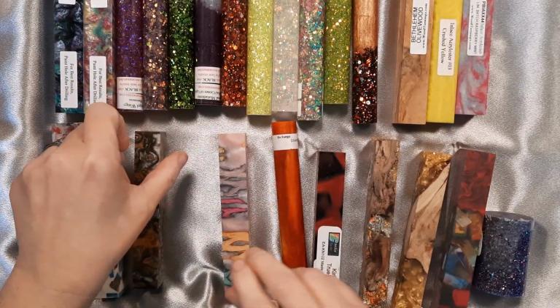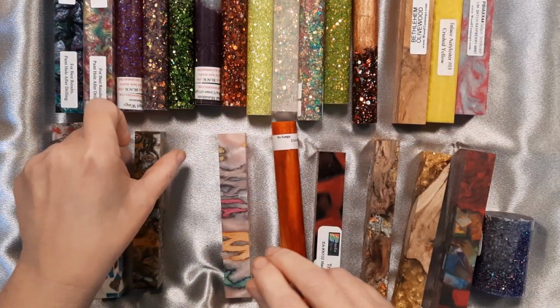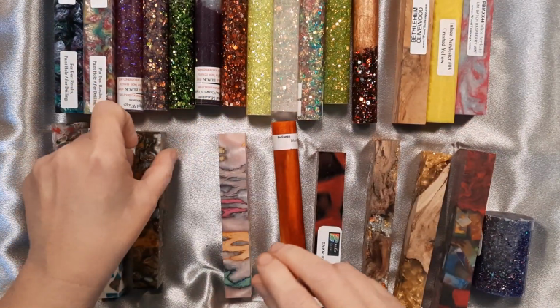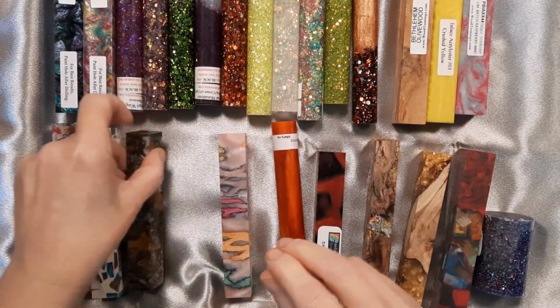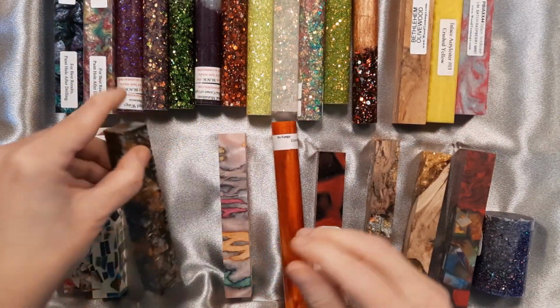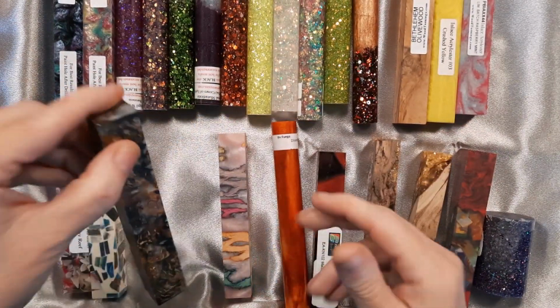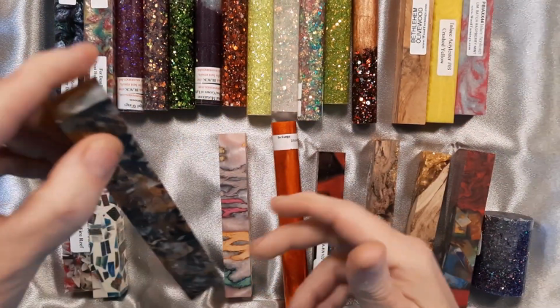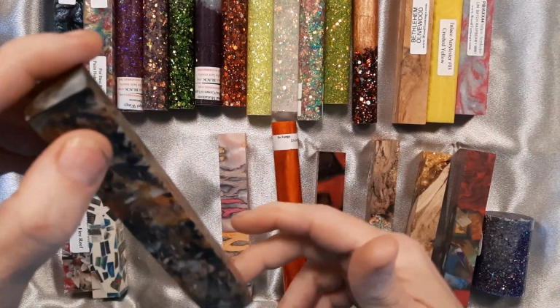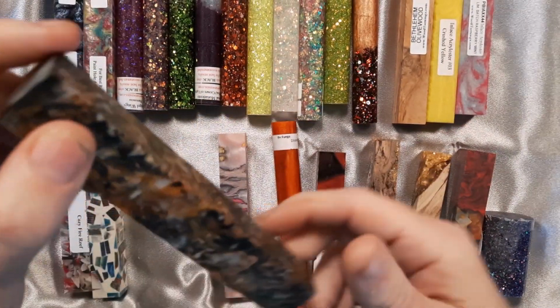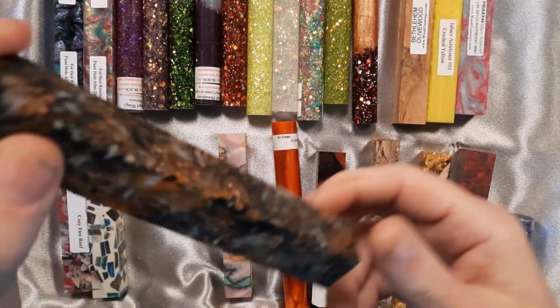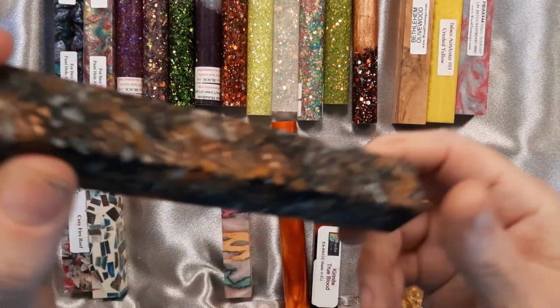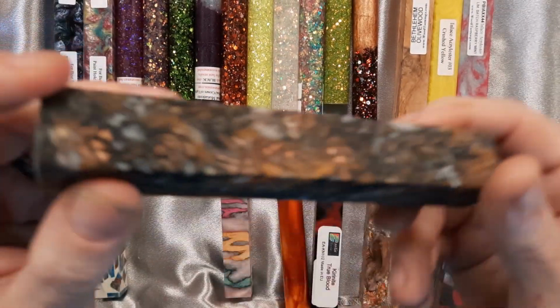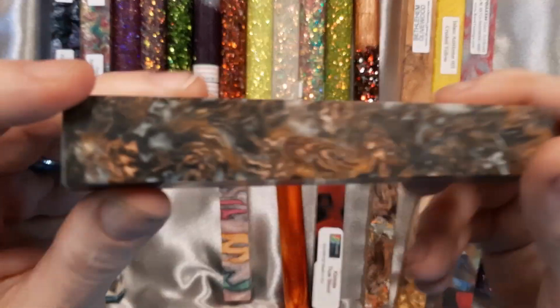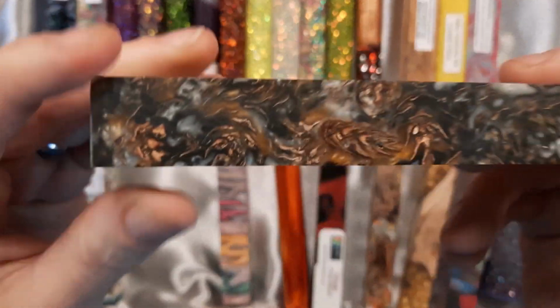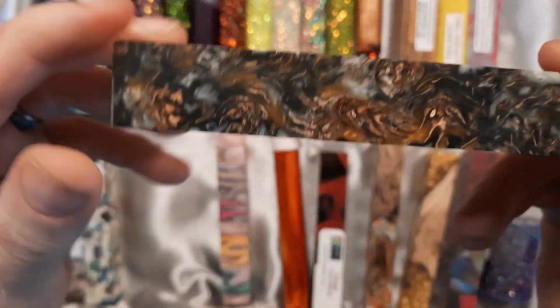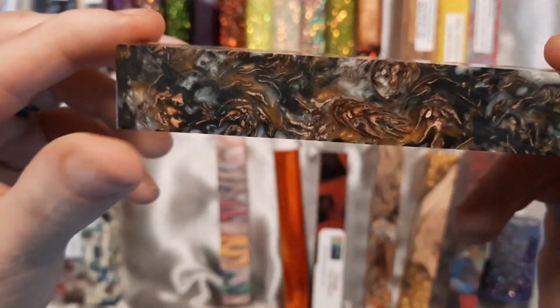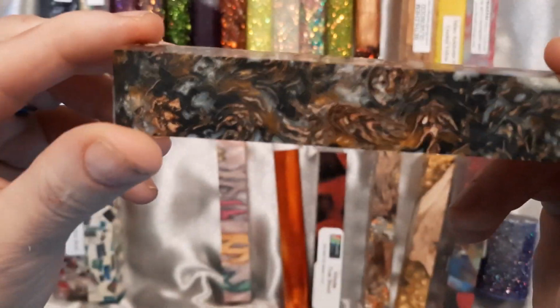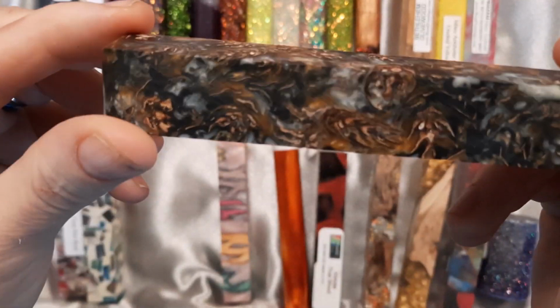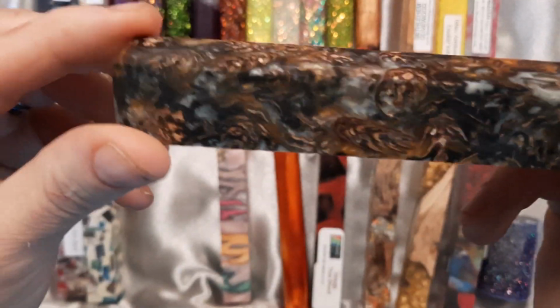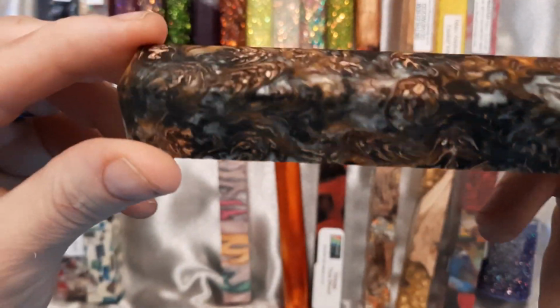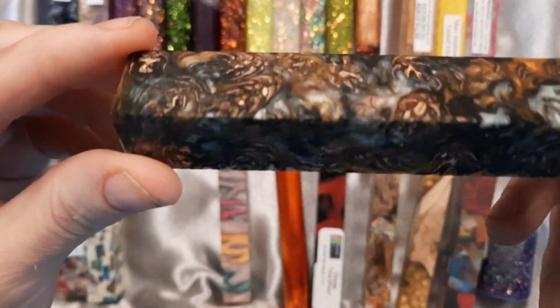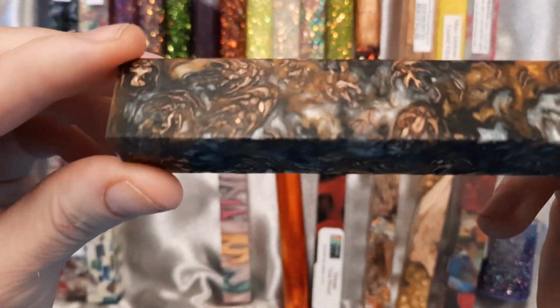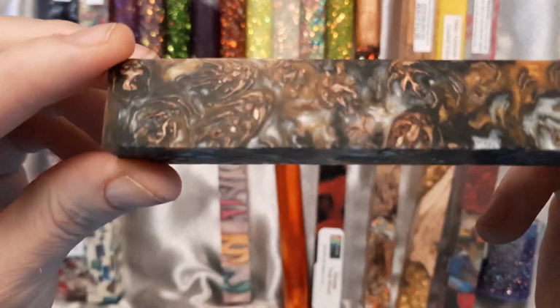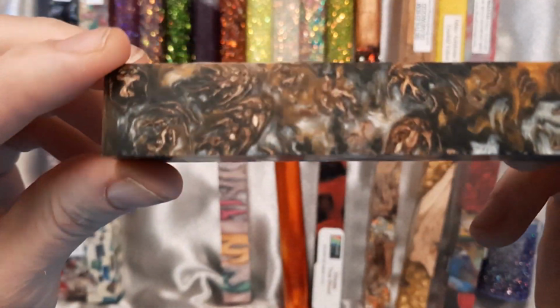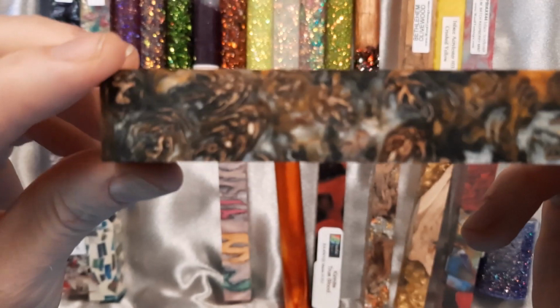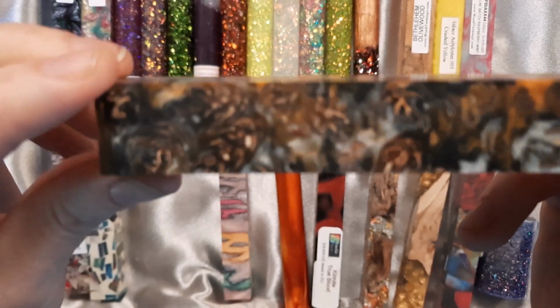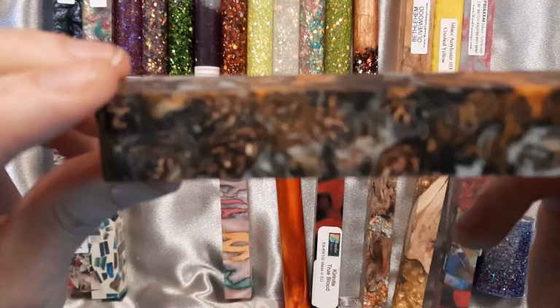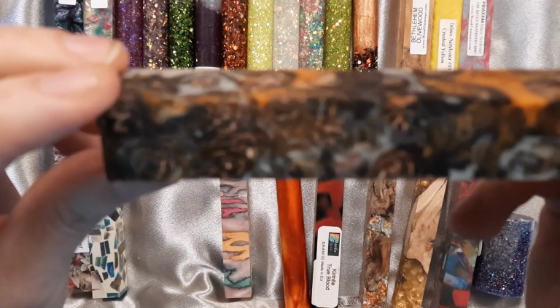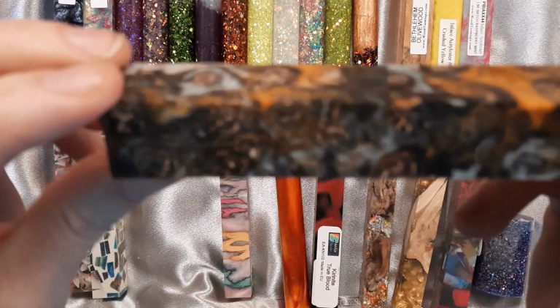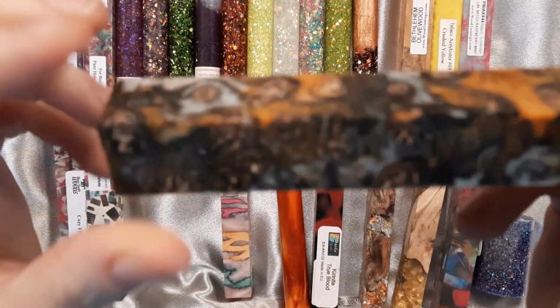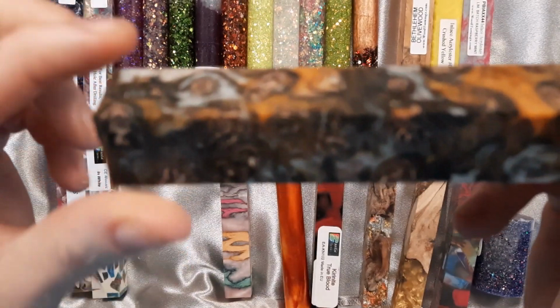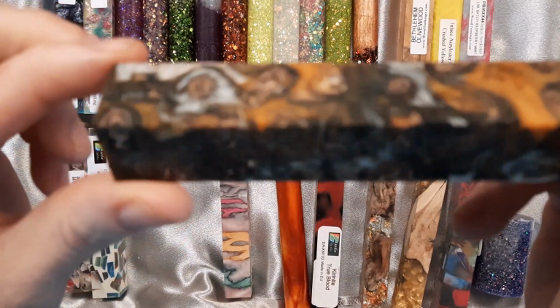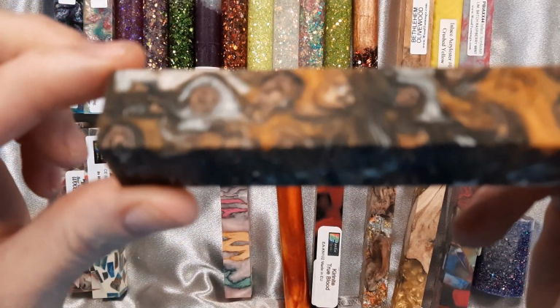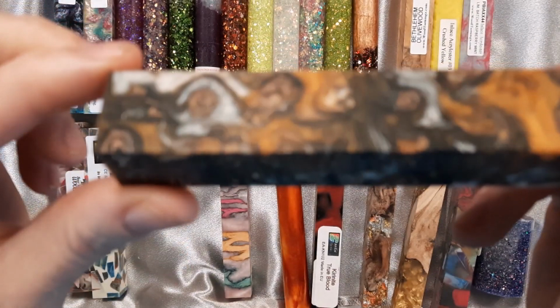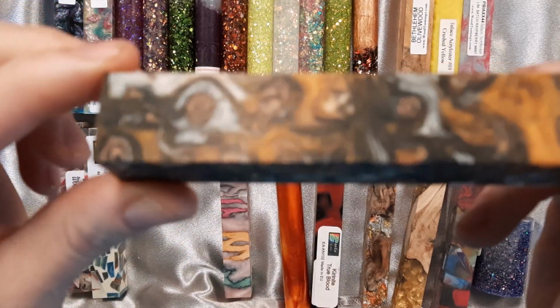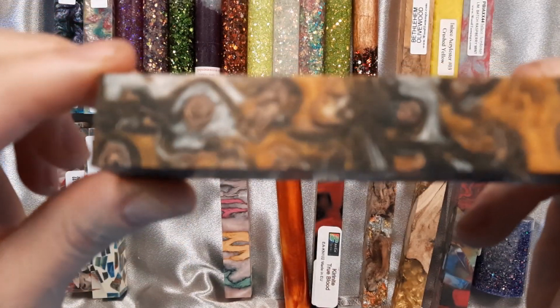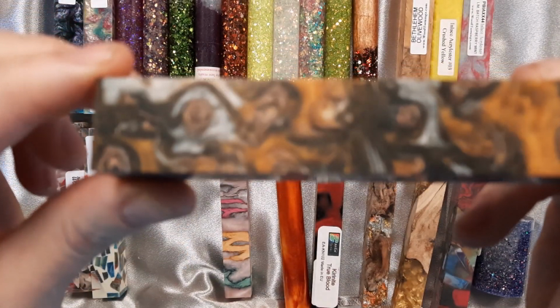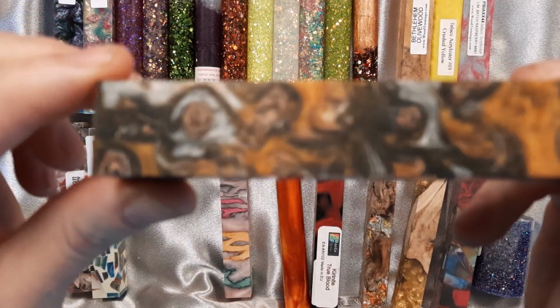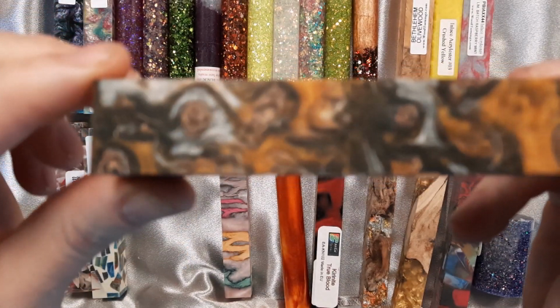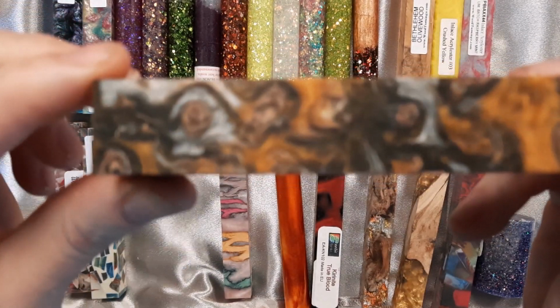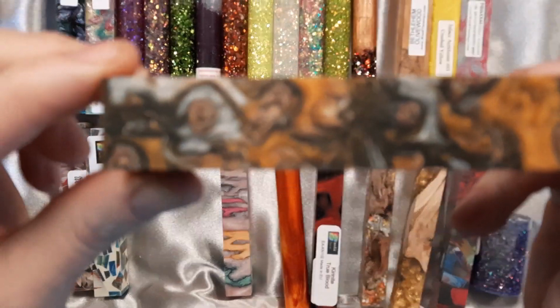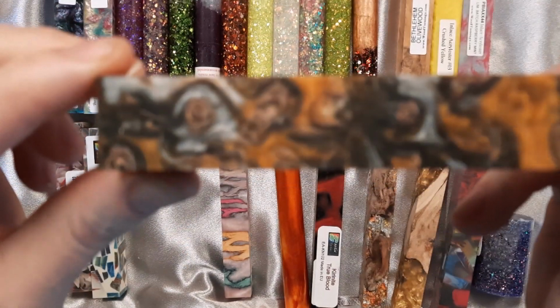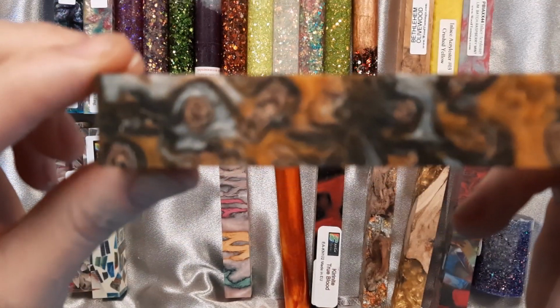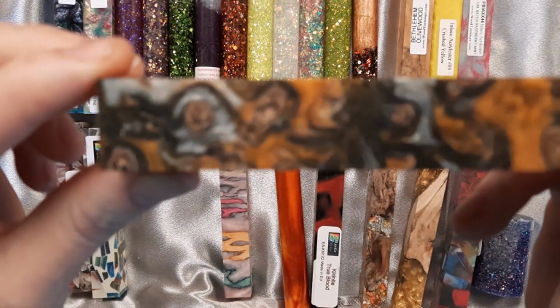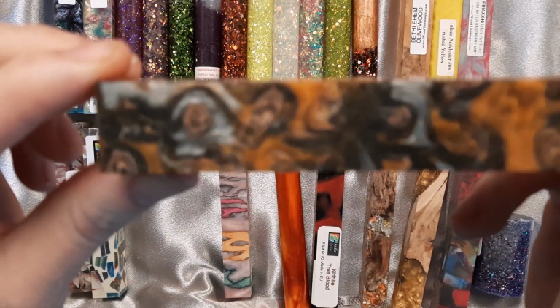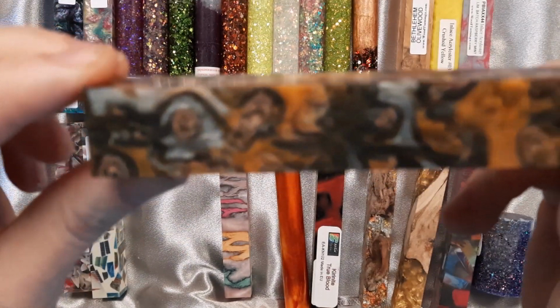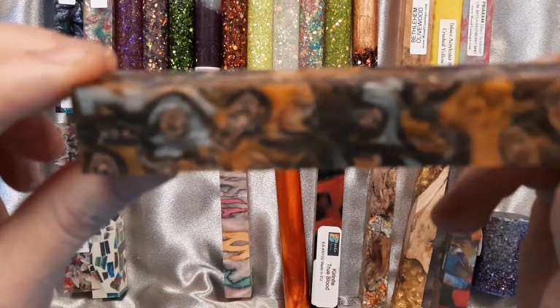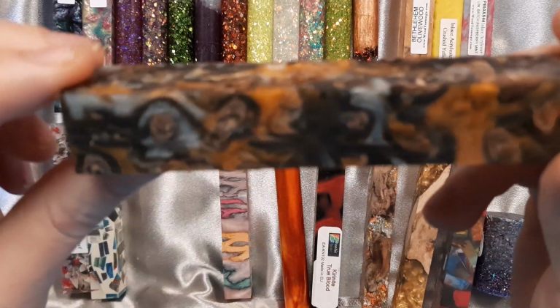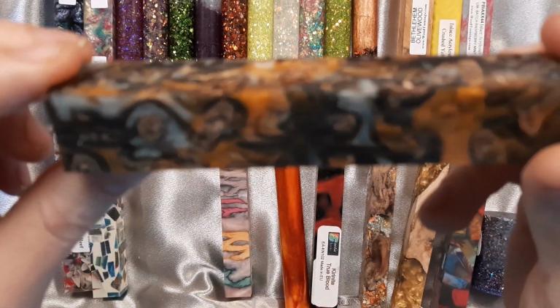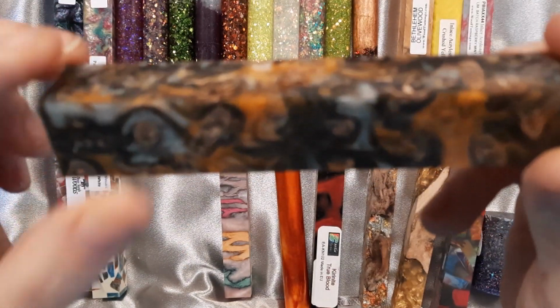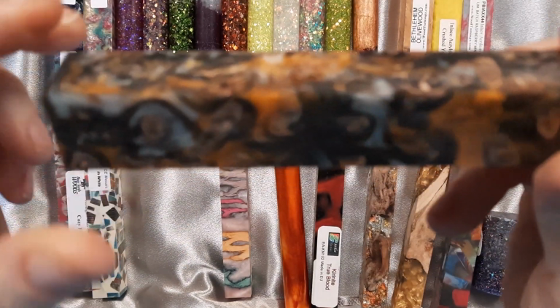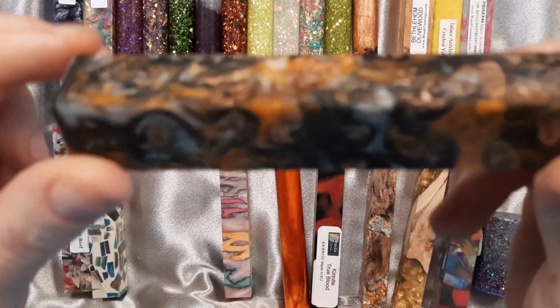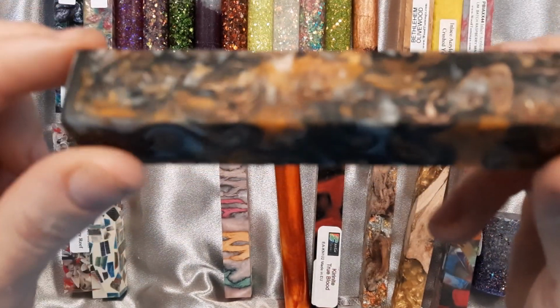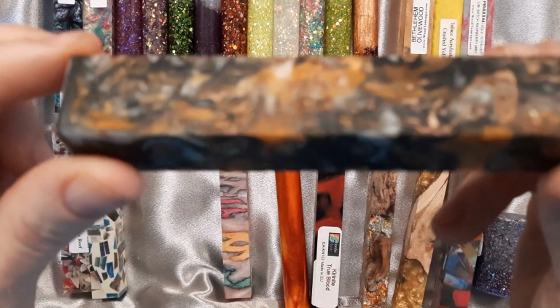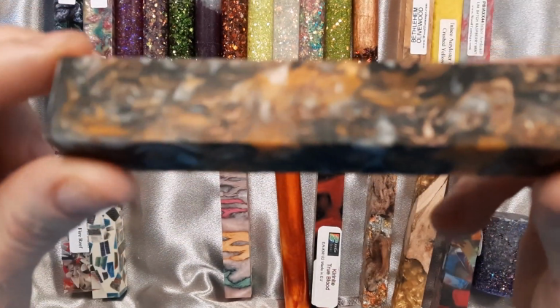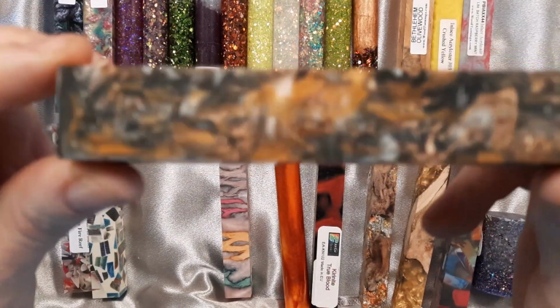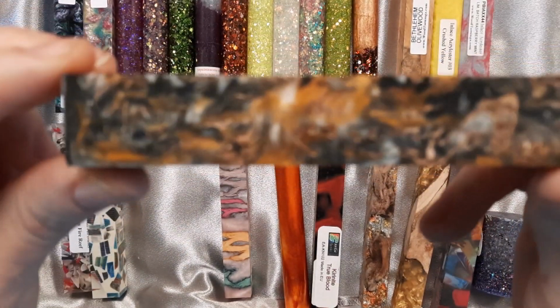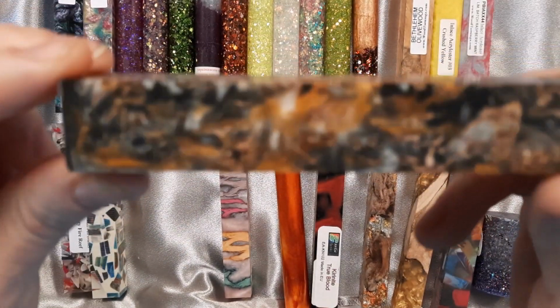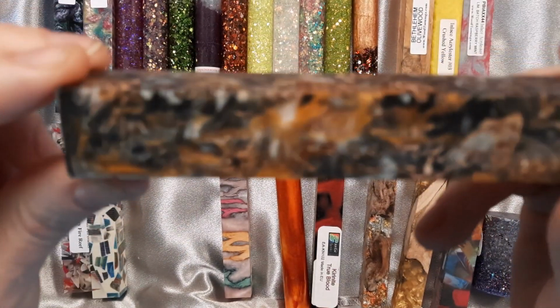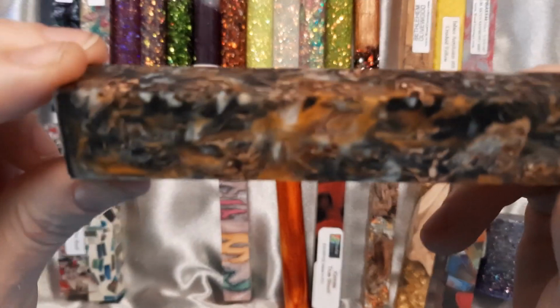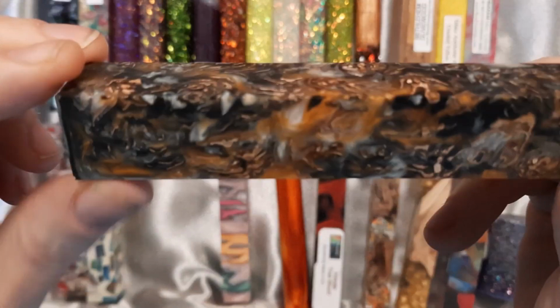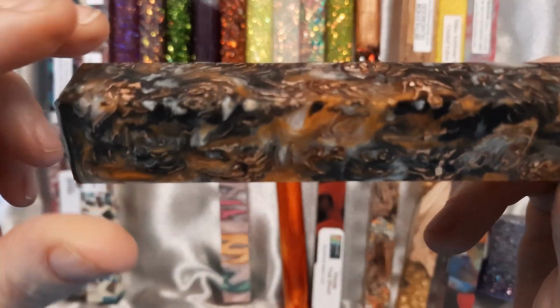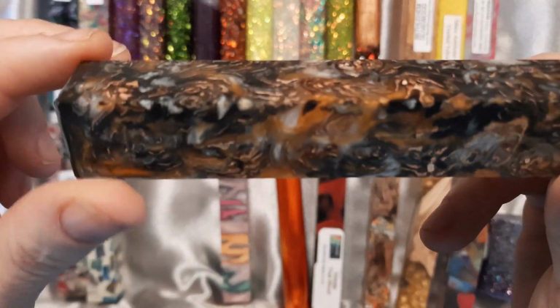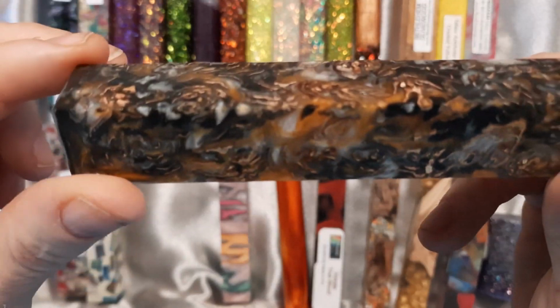This one is from Resin Work Studio. It is an orange and black resin with the mini pine cones.